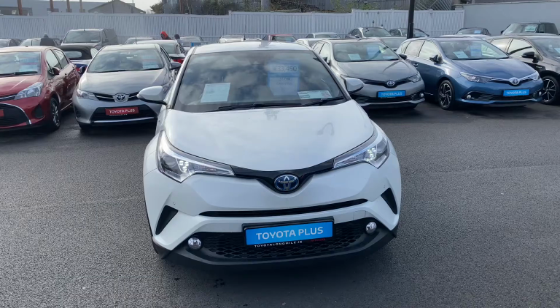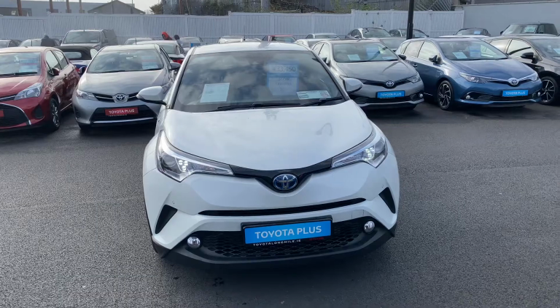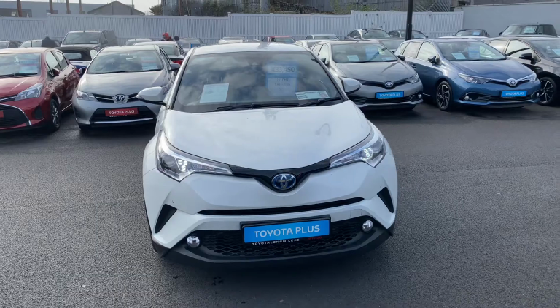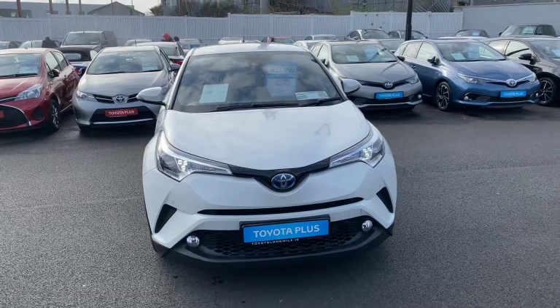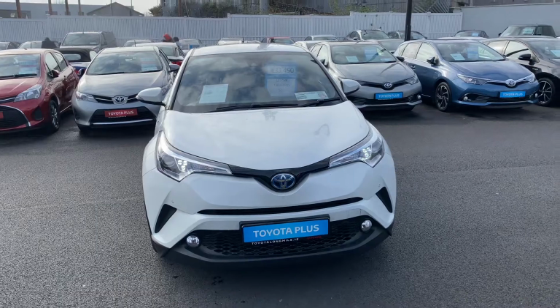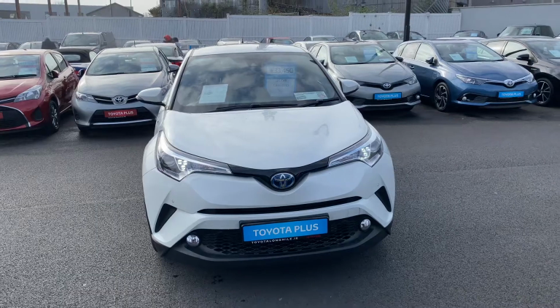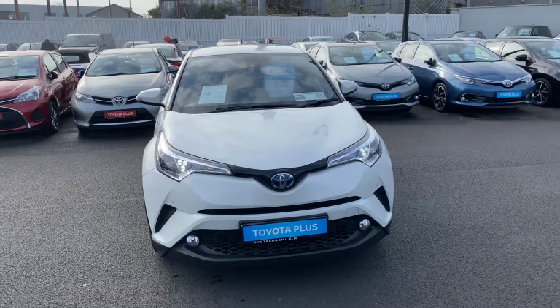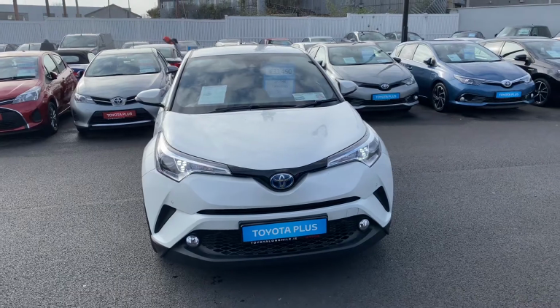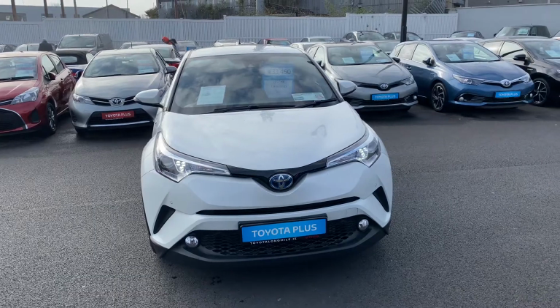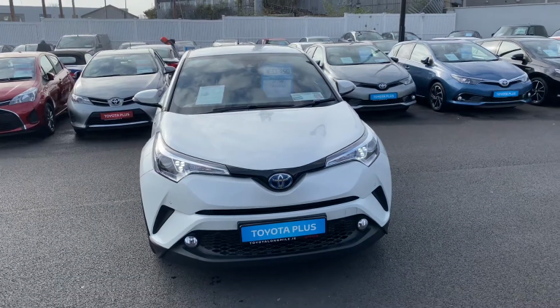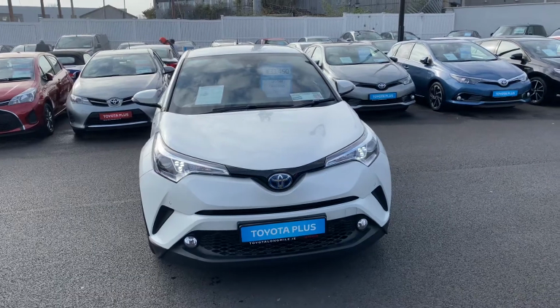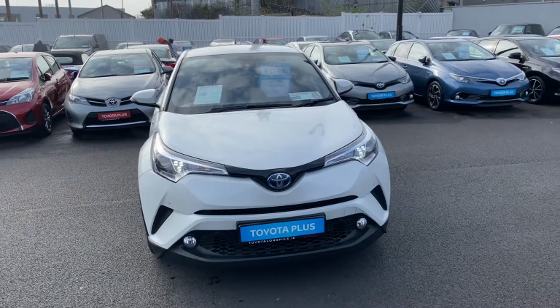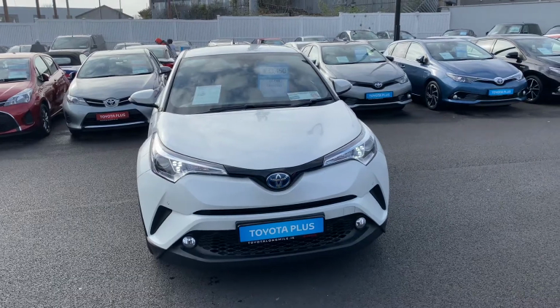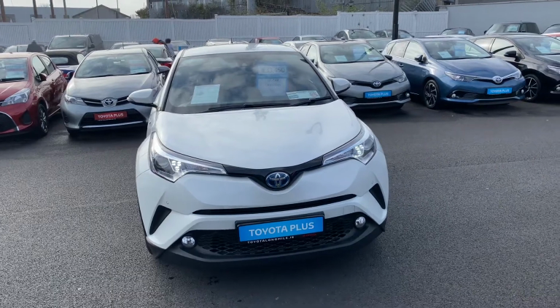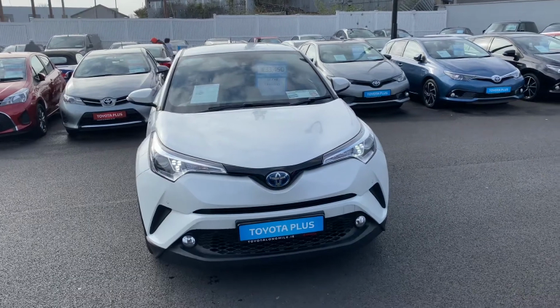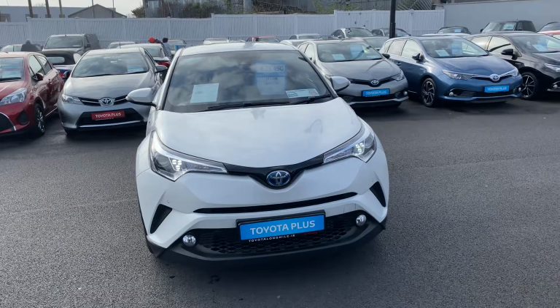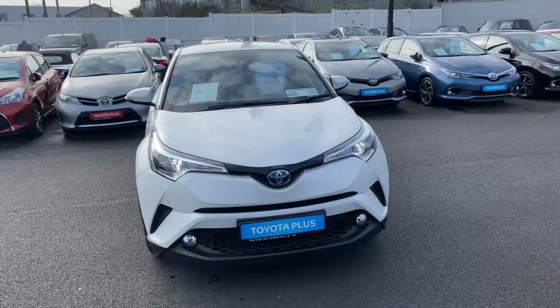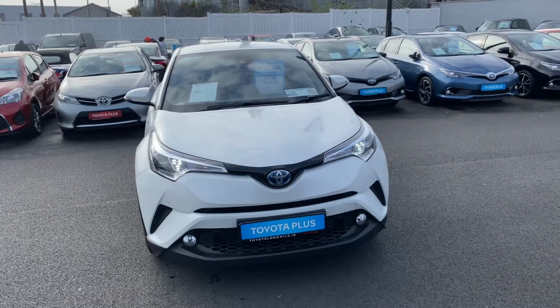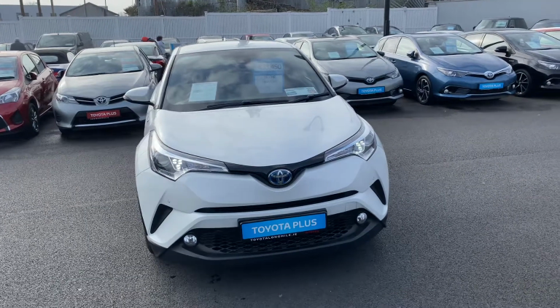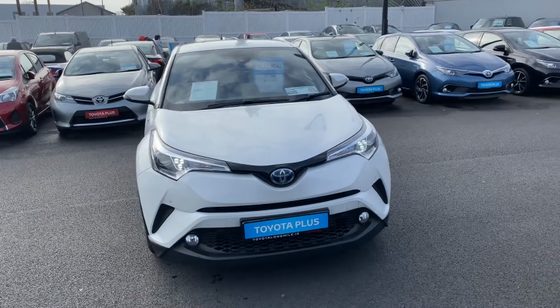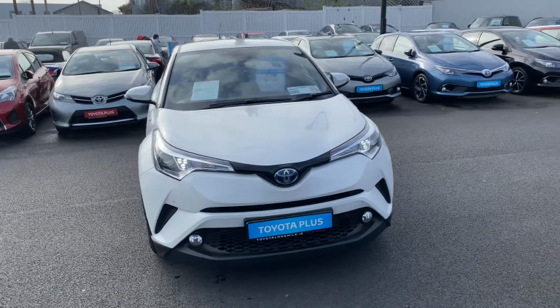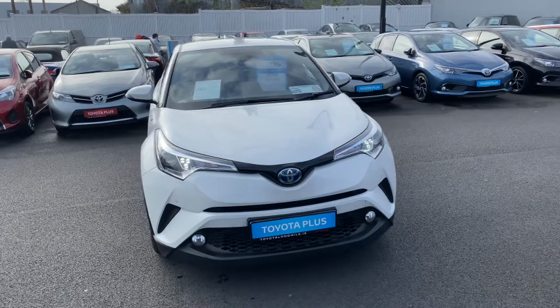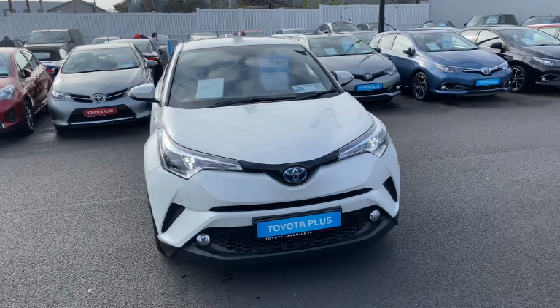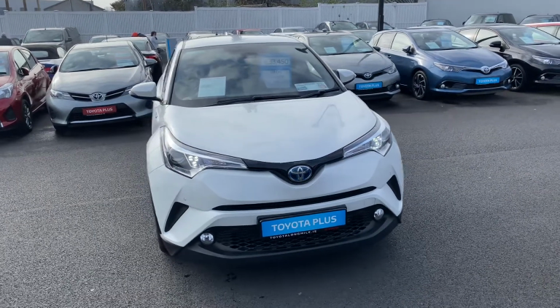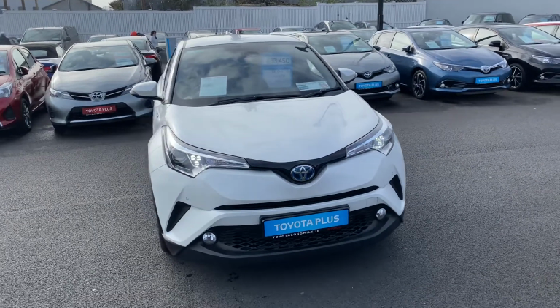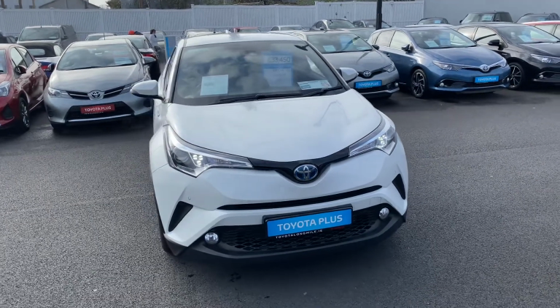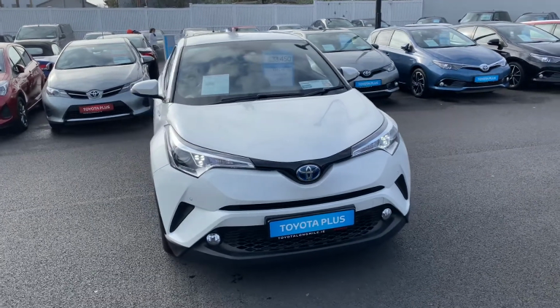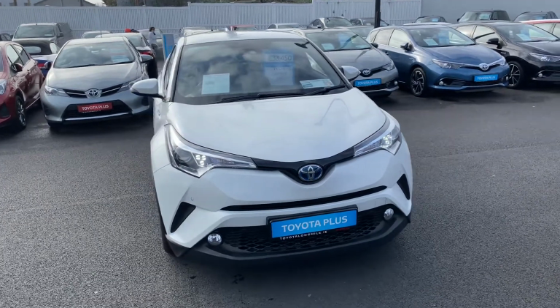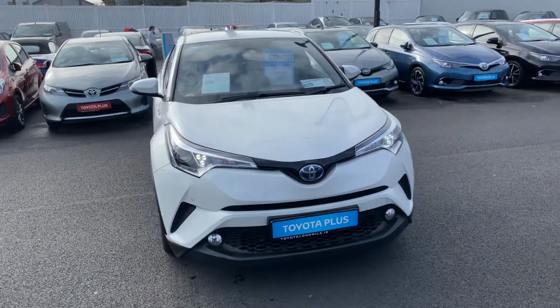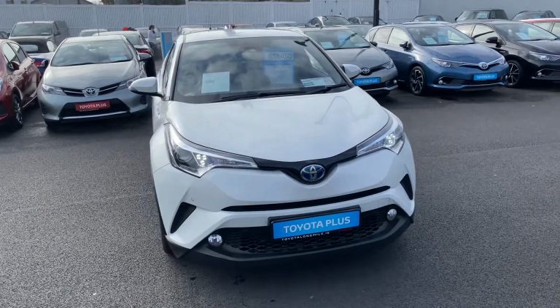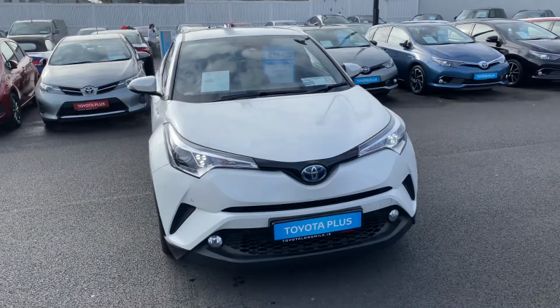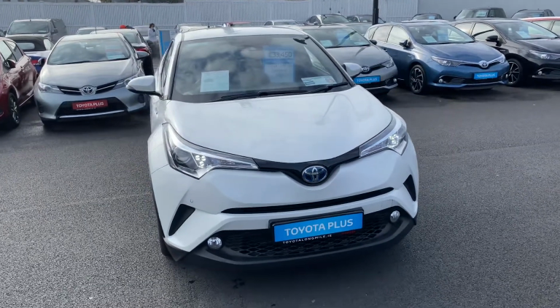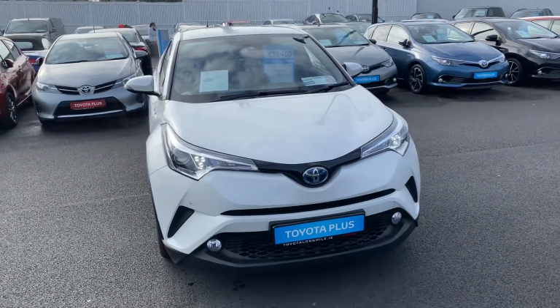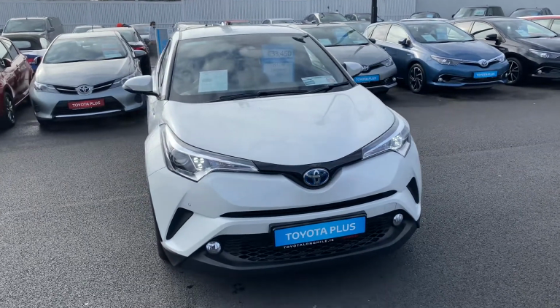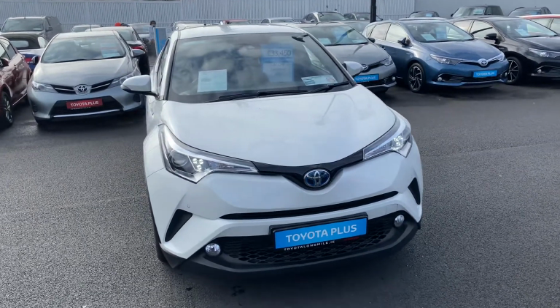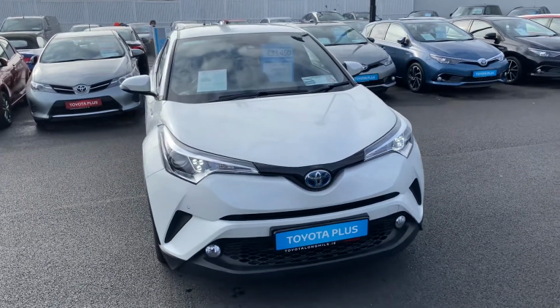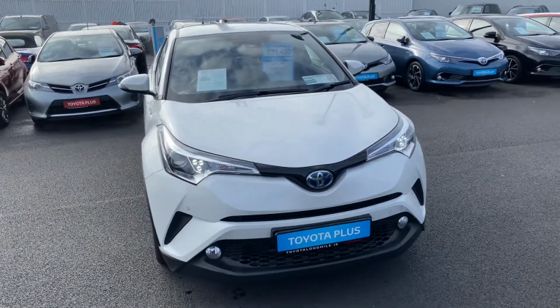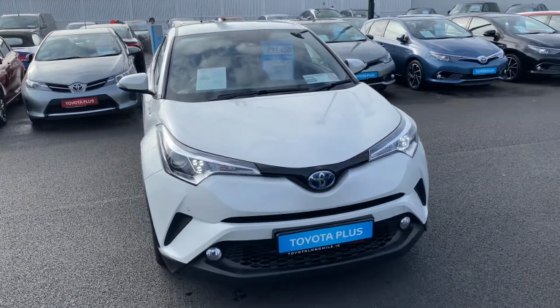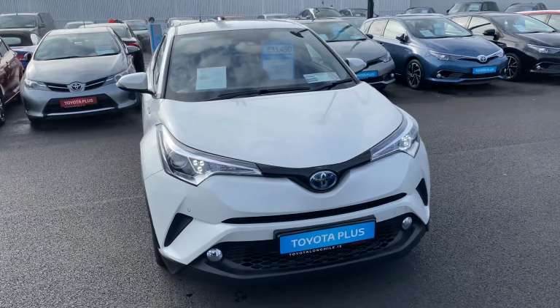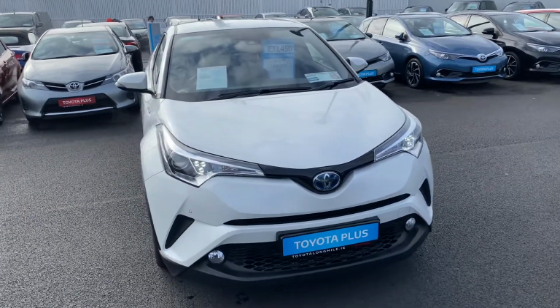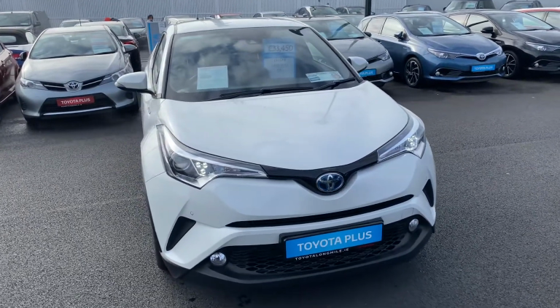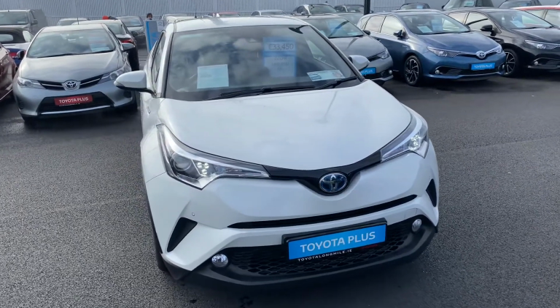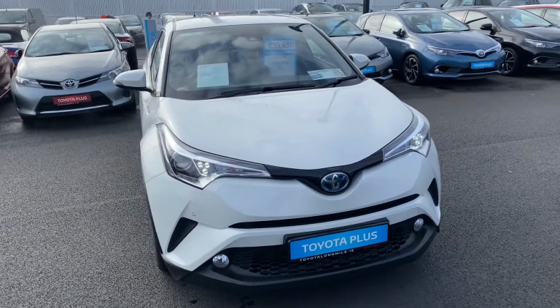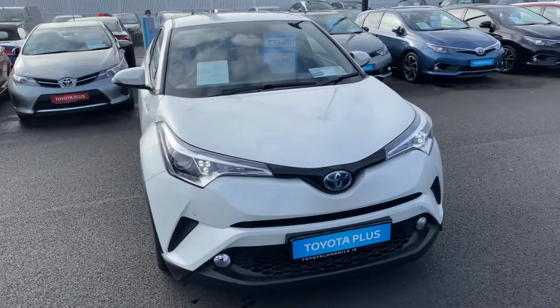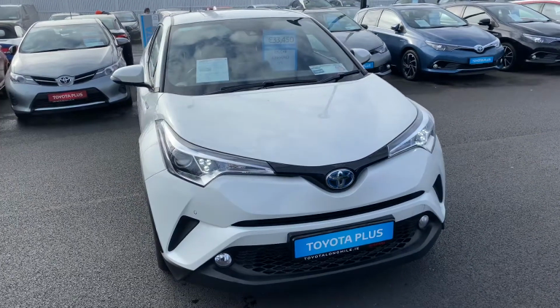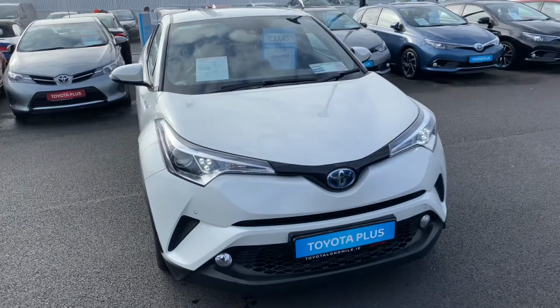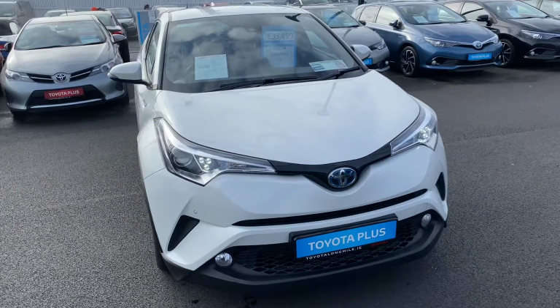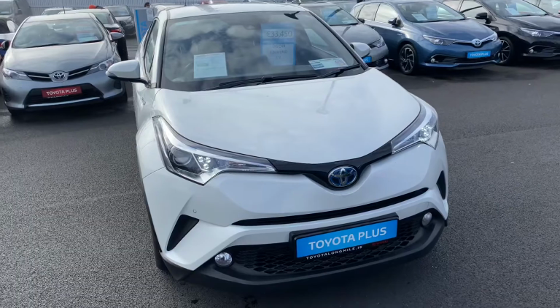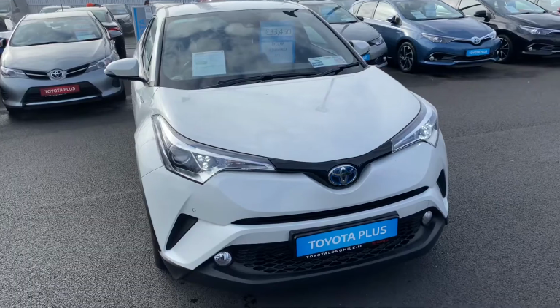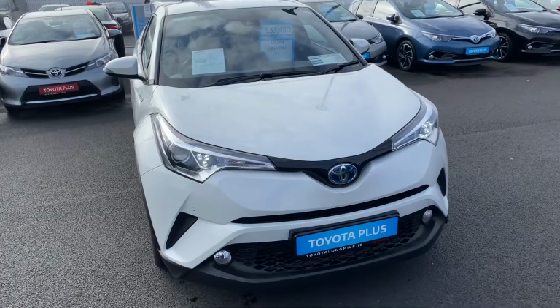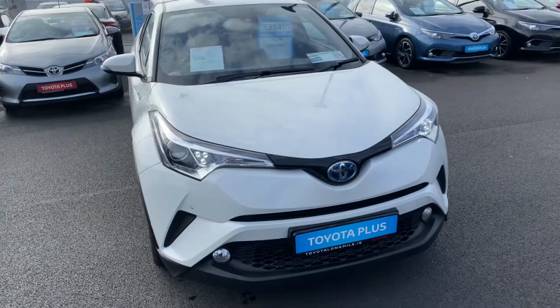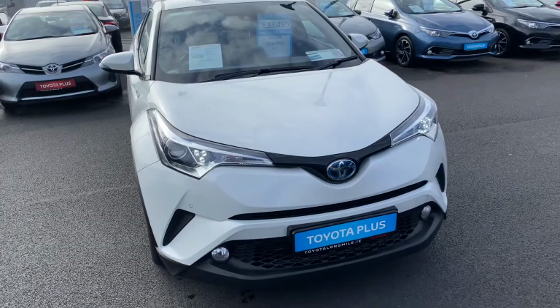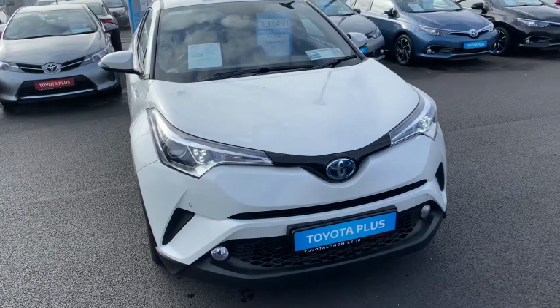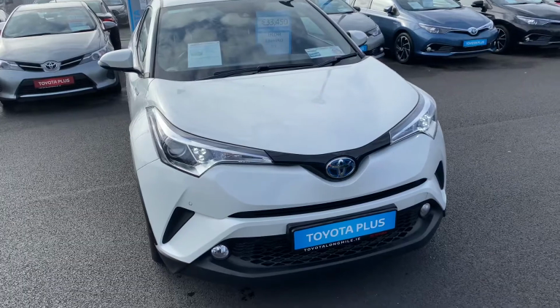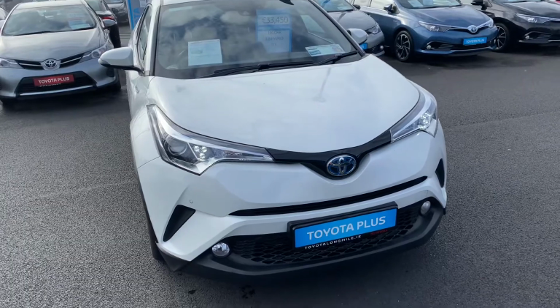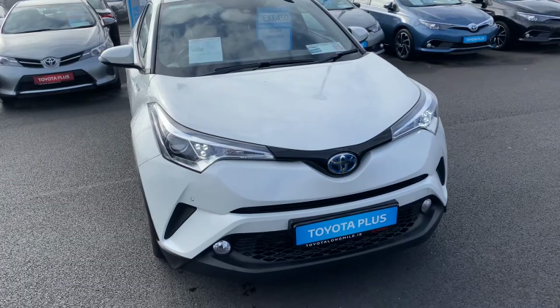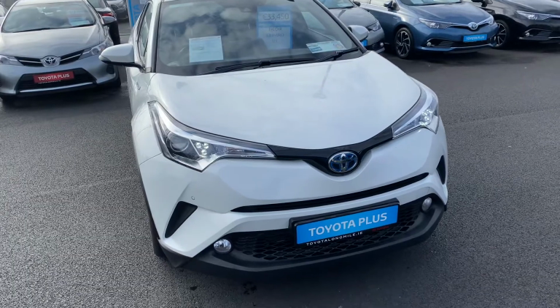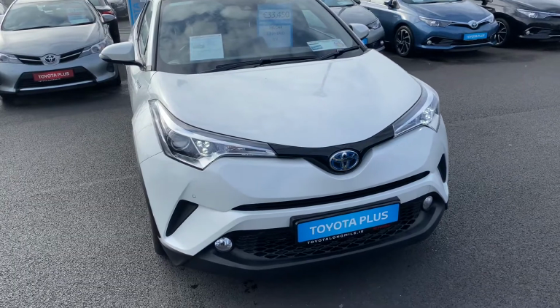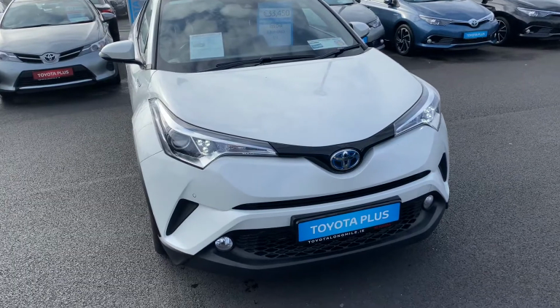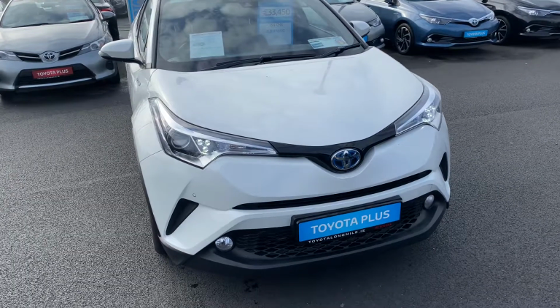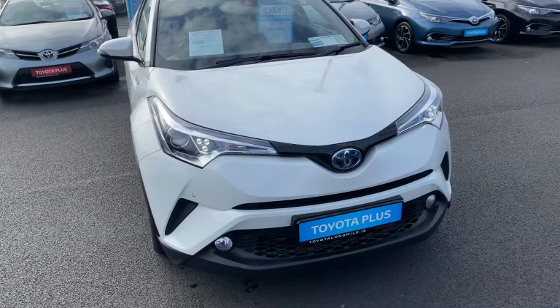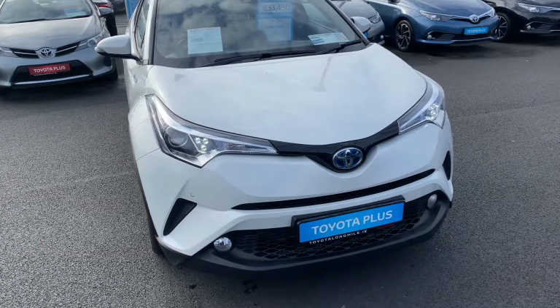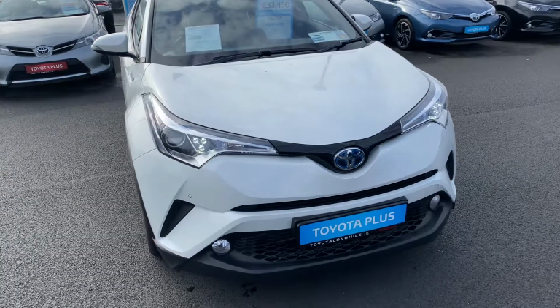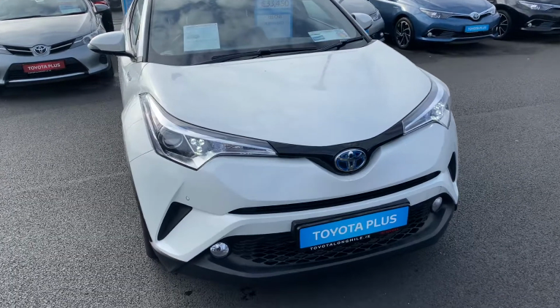Welcome to Teo Longwell. Here we have a 2019 Toyota CH-R. It's a 1.8 hybrid, finished off in pearlescent white.